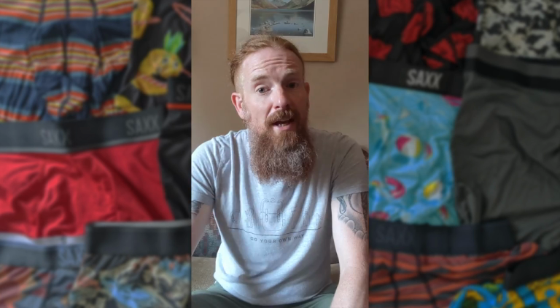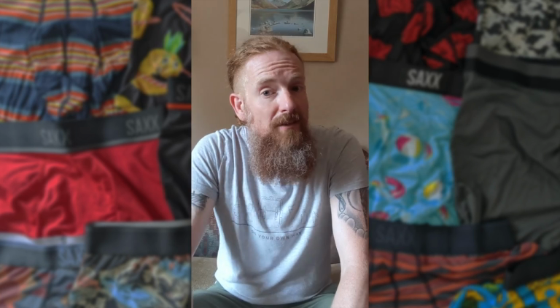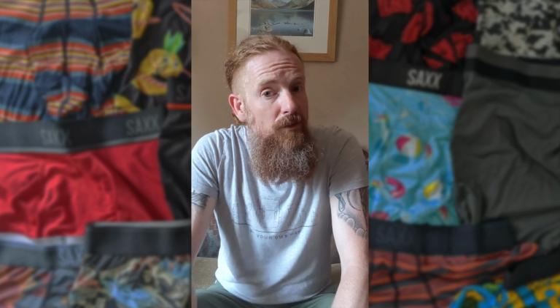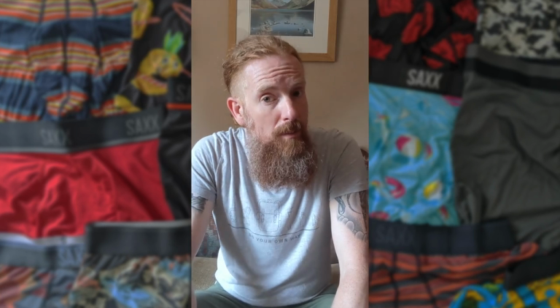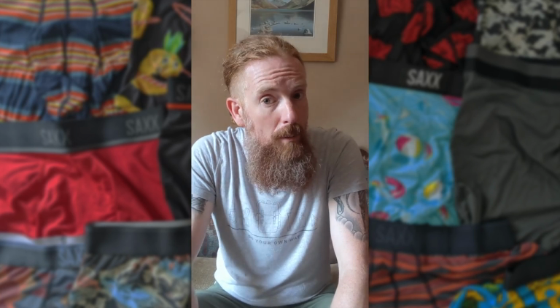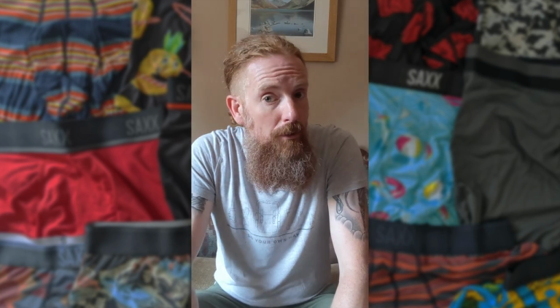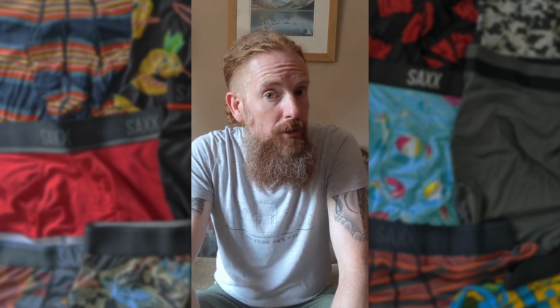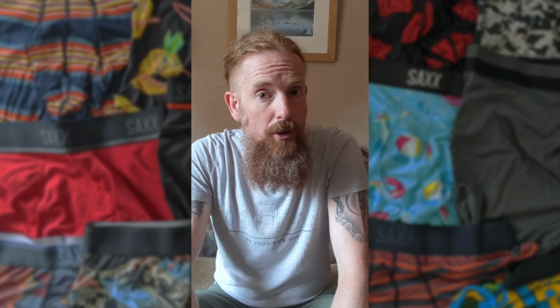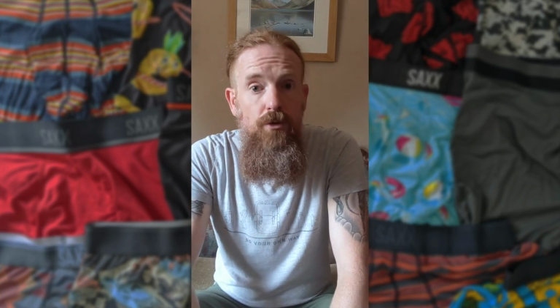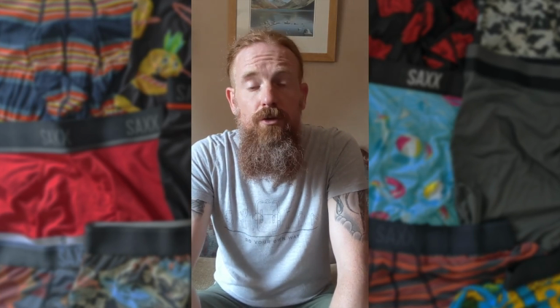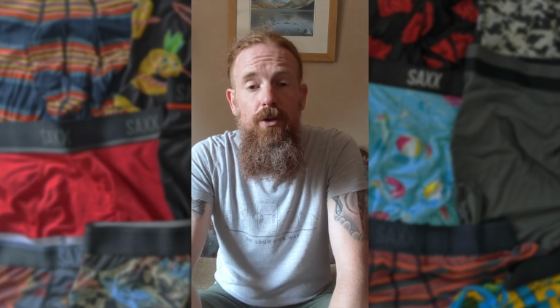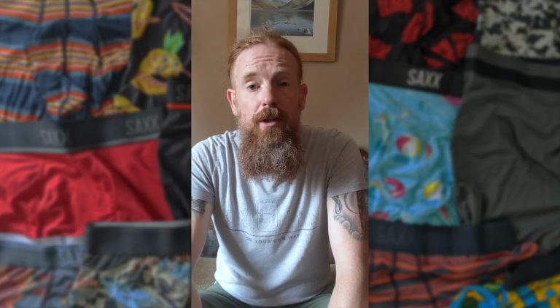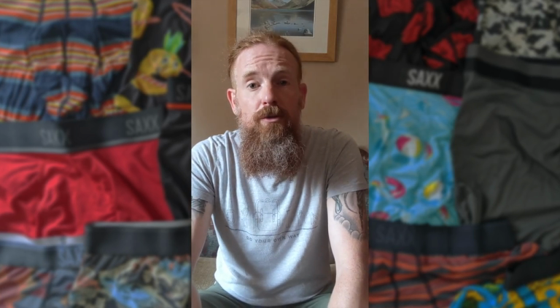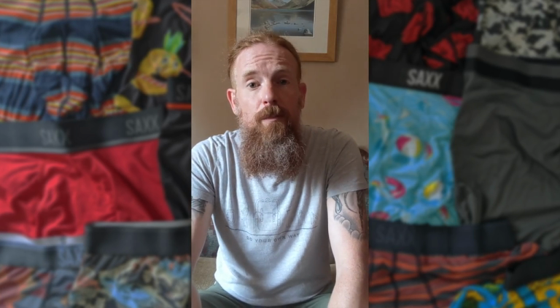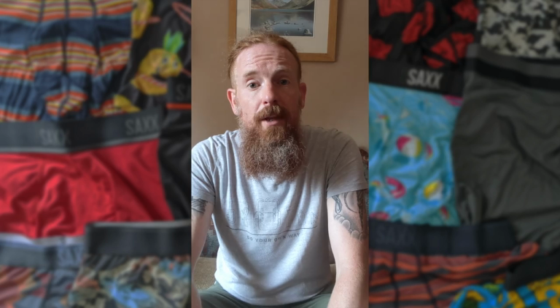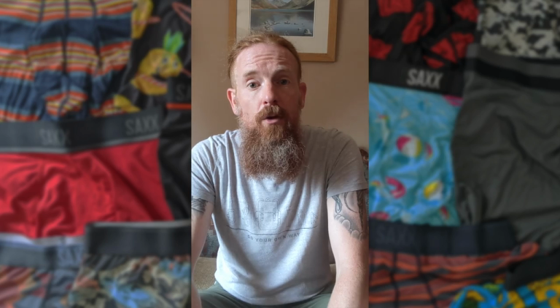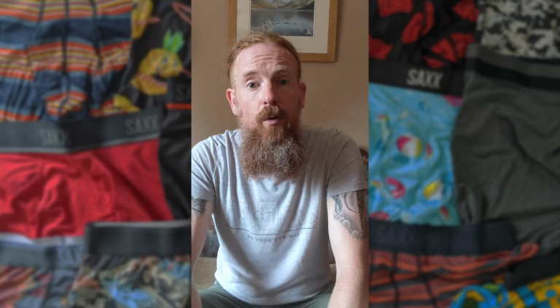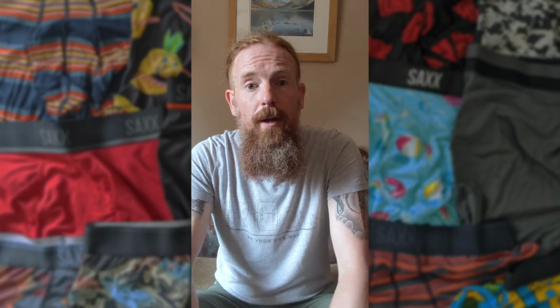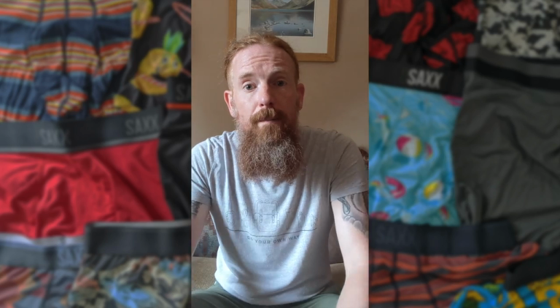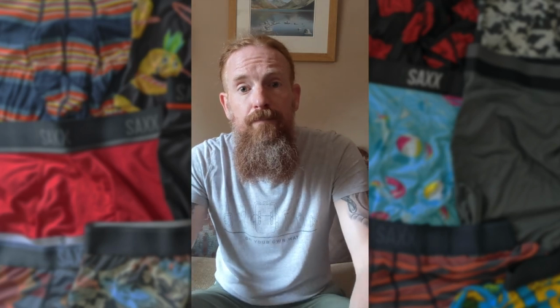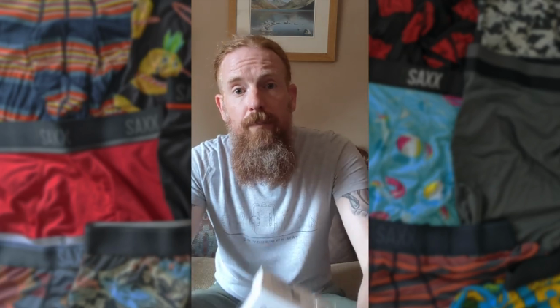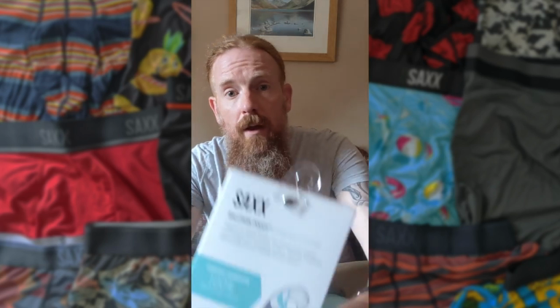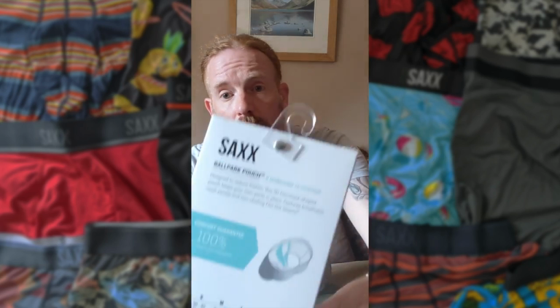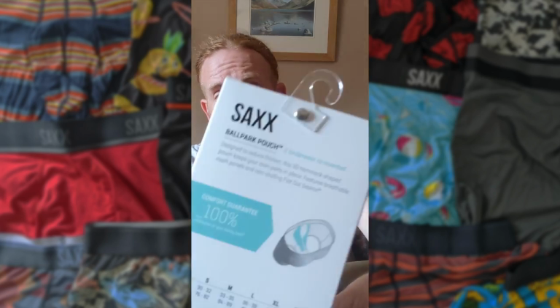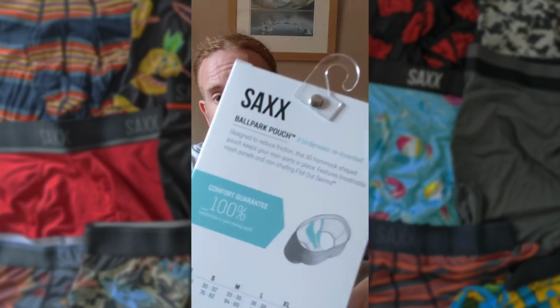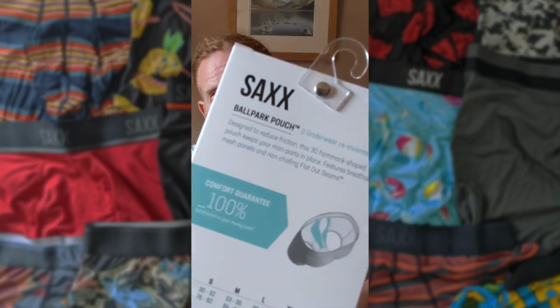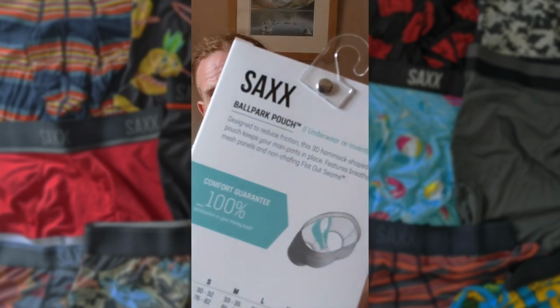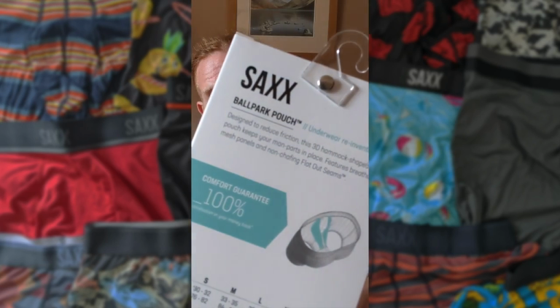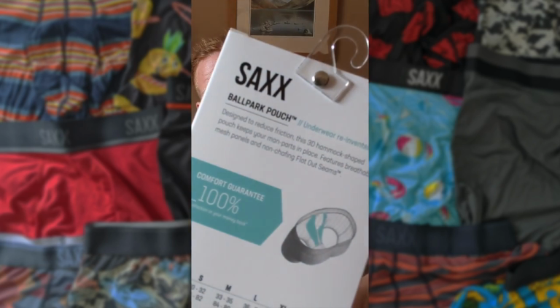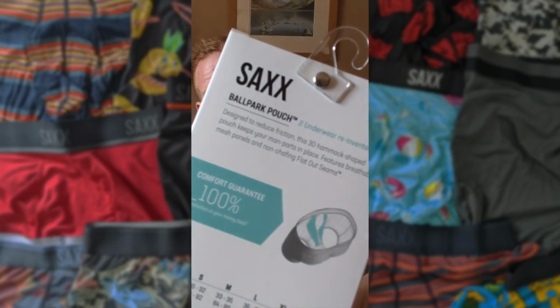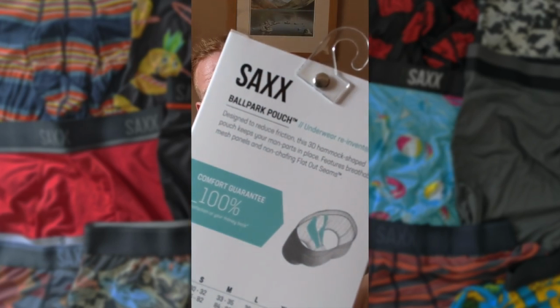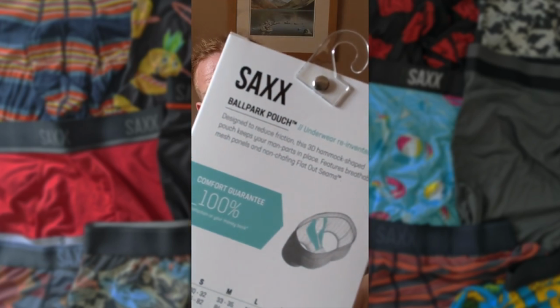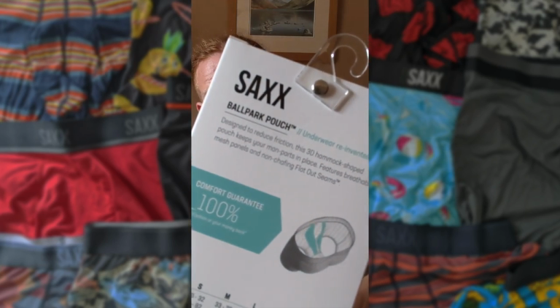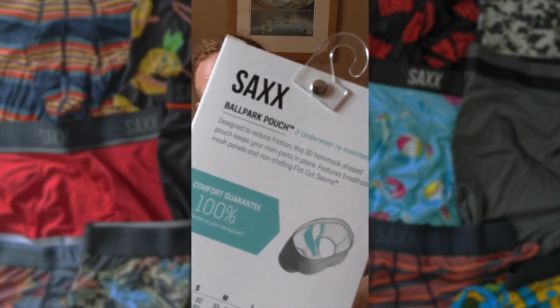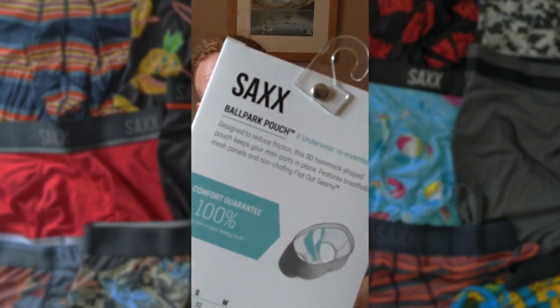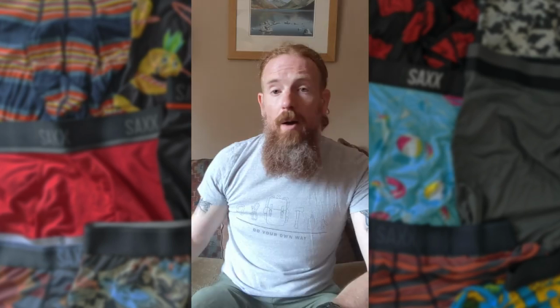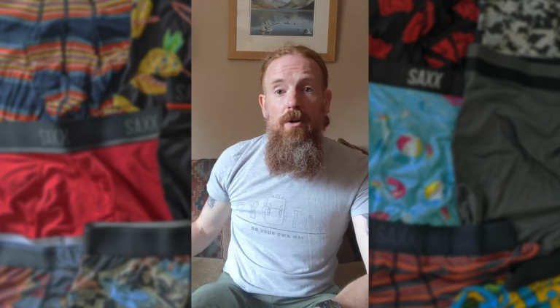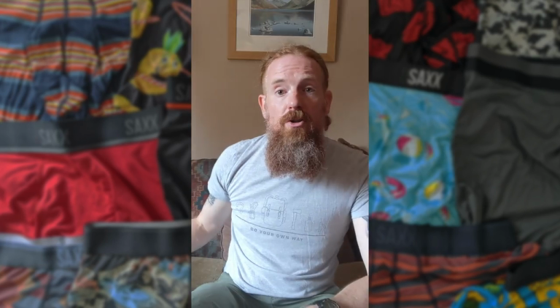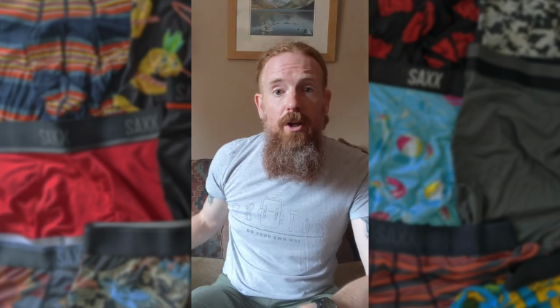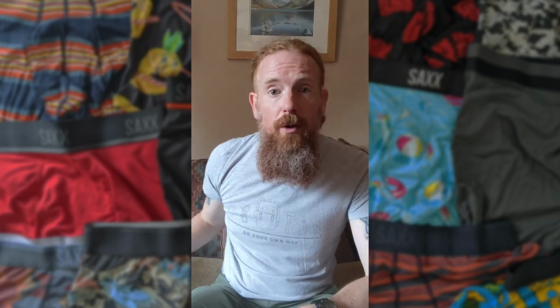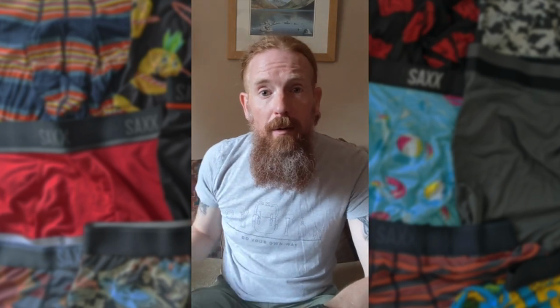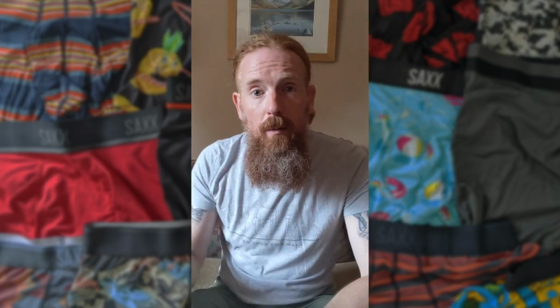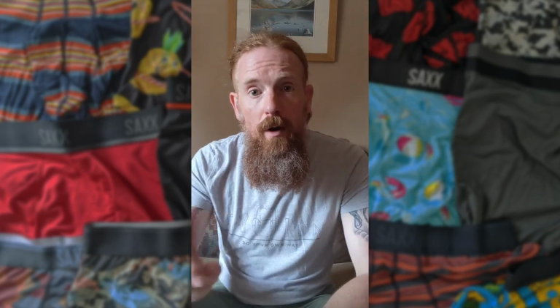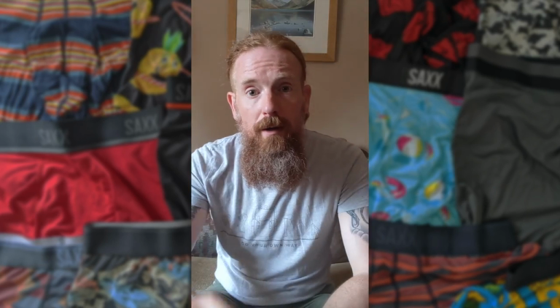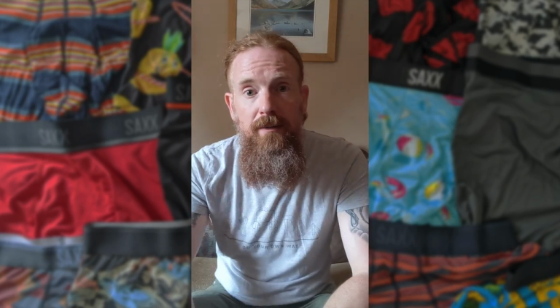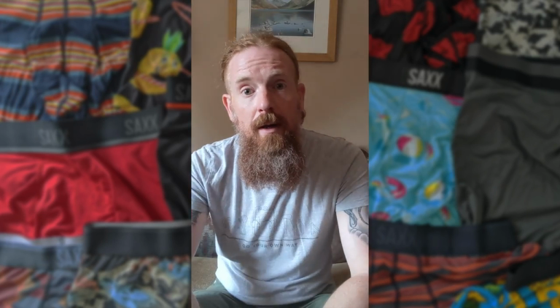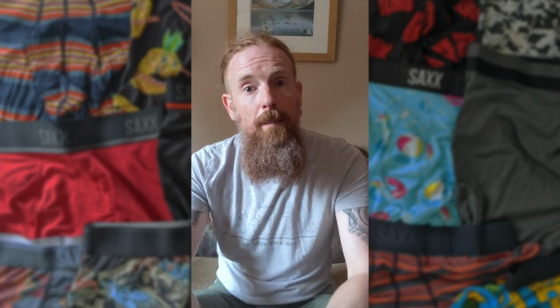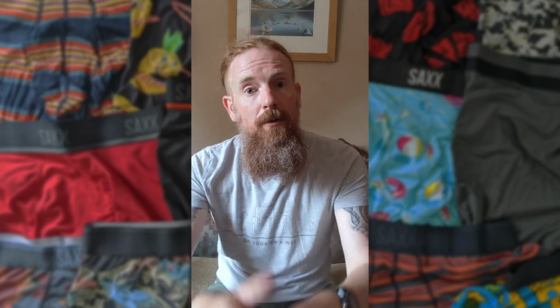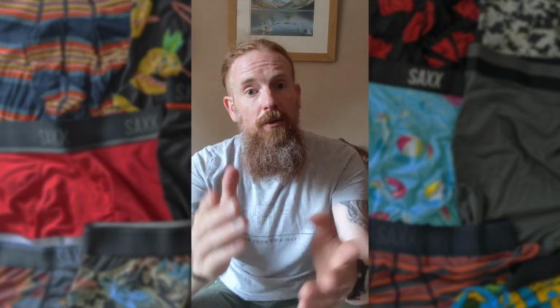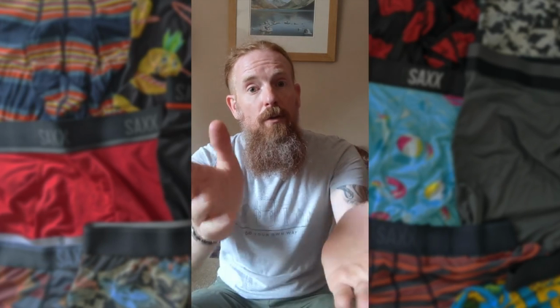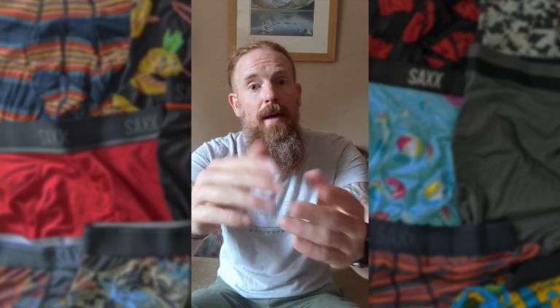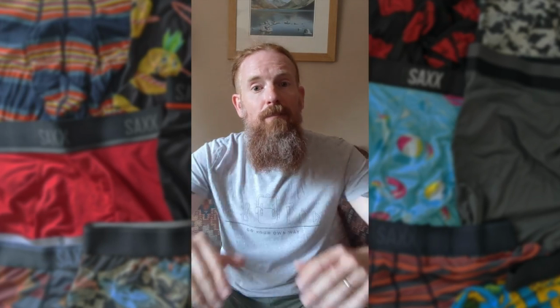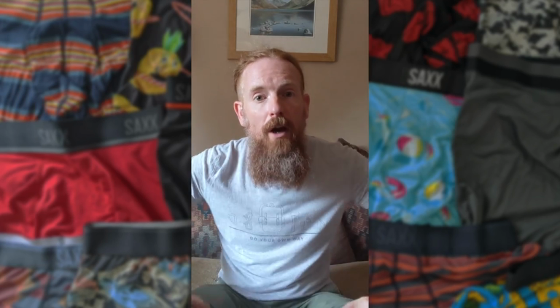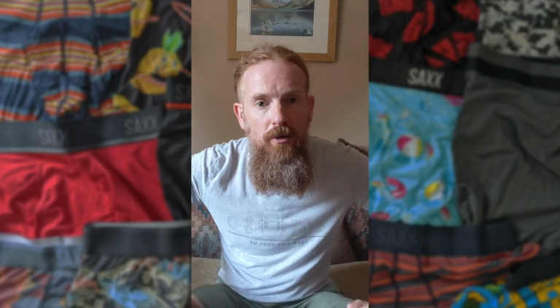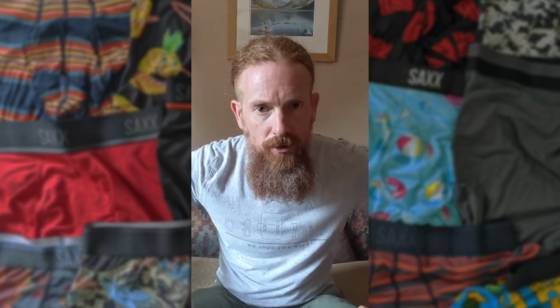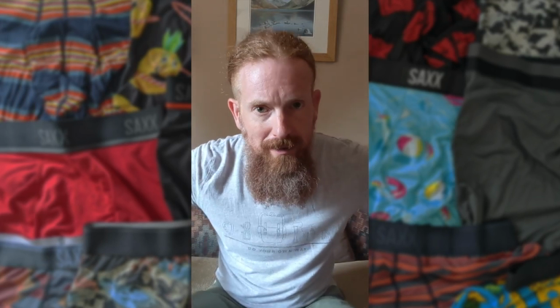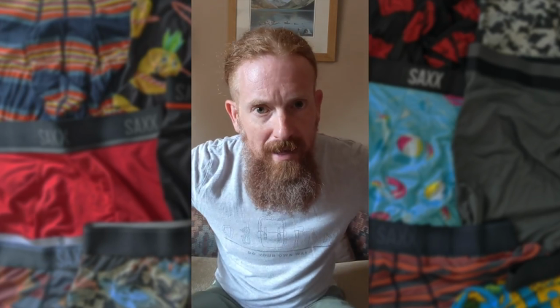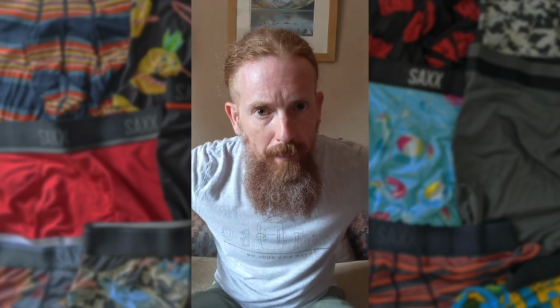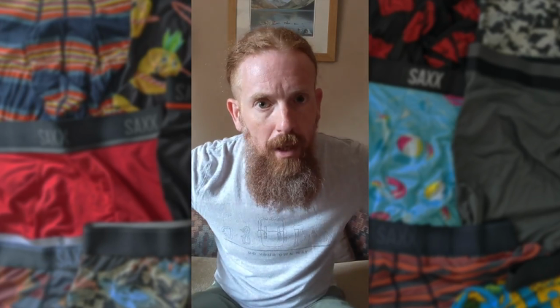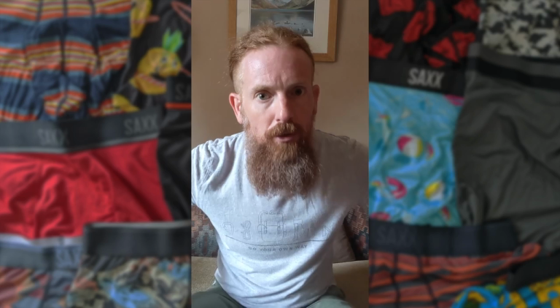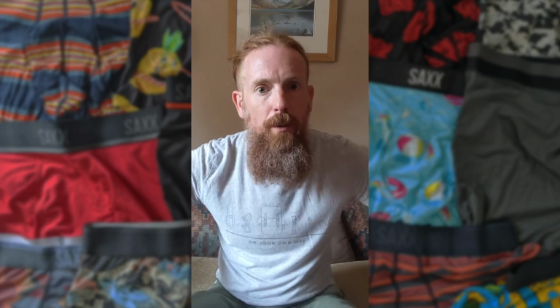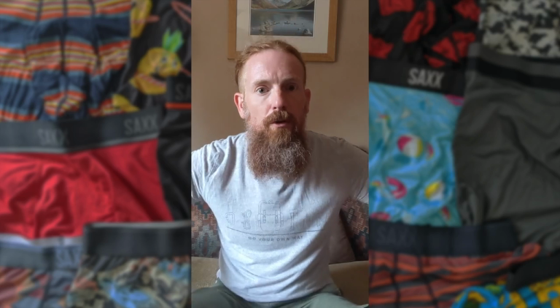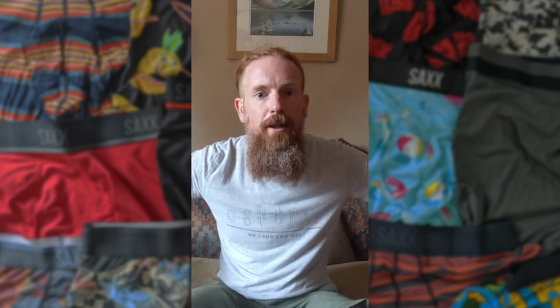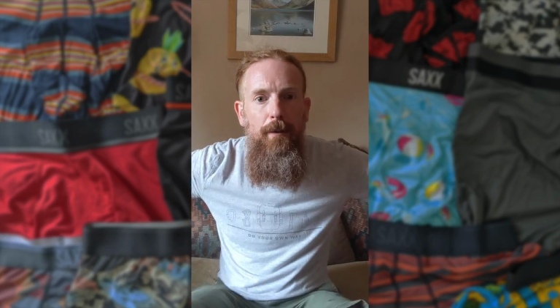Sacks have come up with a solution to this. They call it their ballpark pouch. I'm going to show you how it works, but to do that I just need to get my lunchbox out.